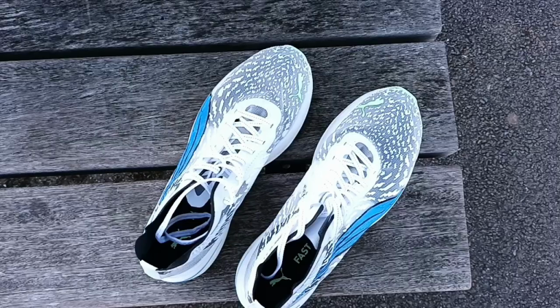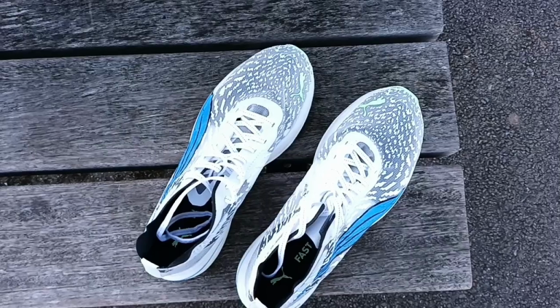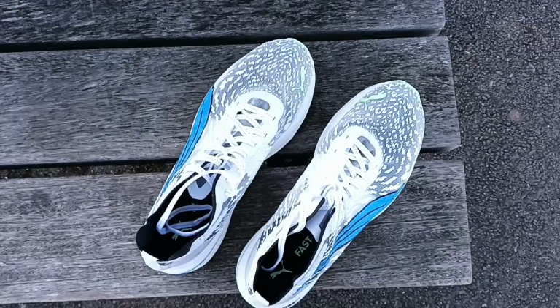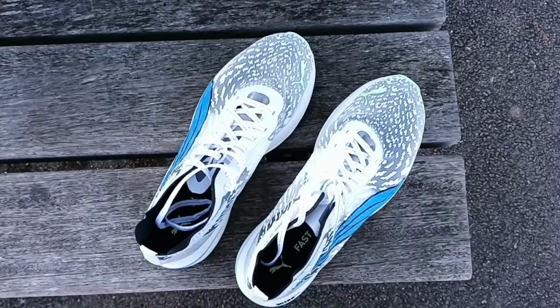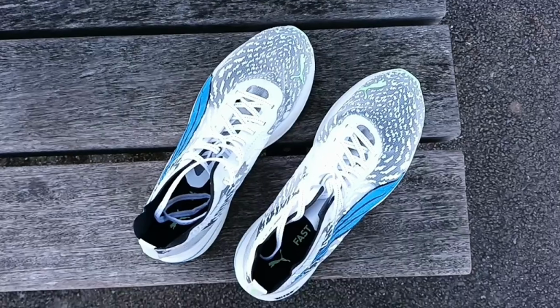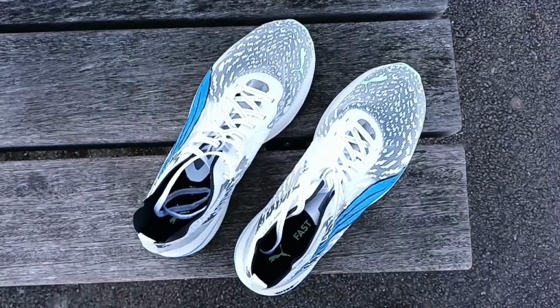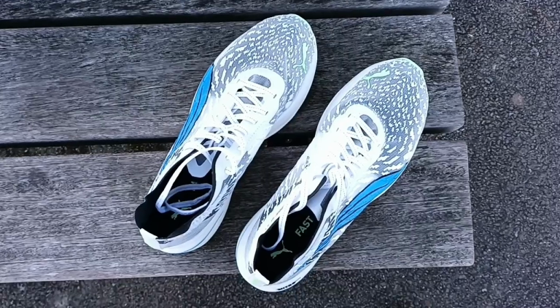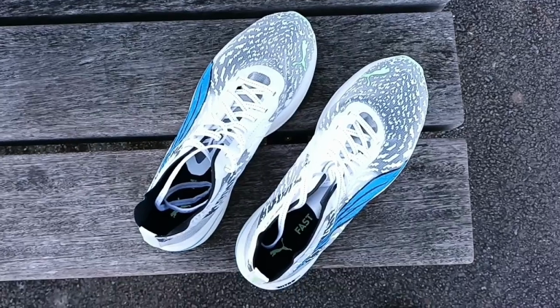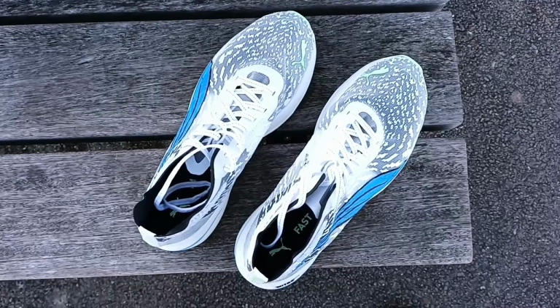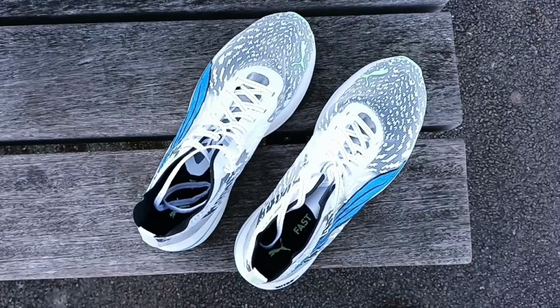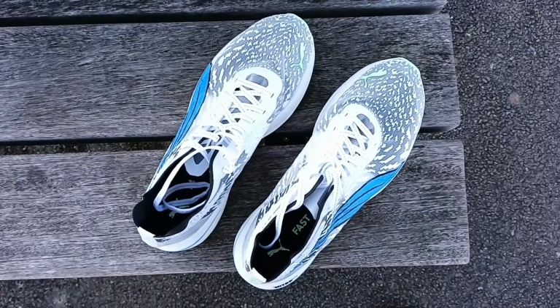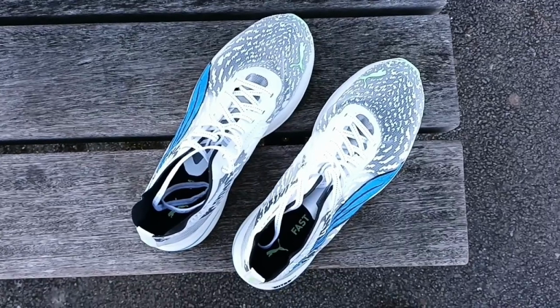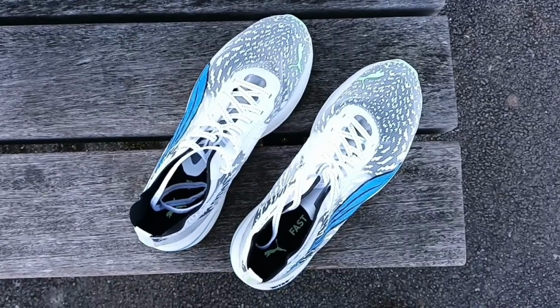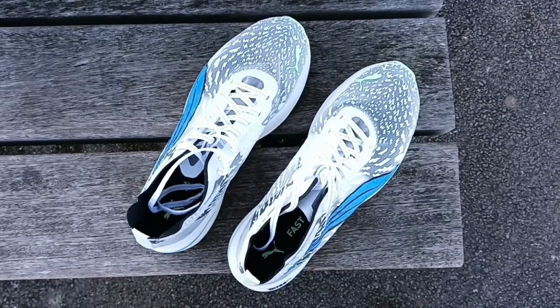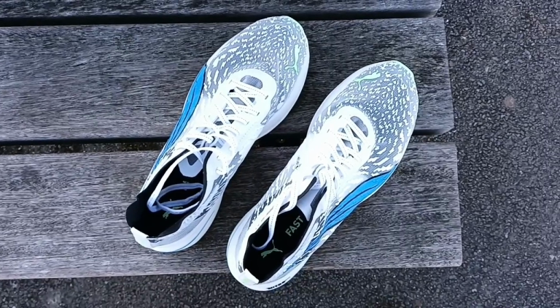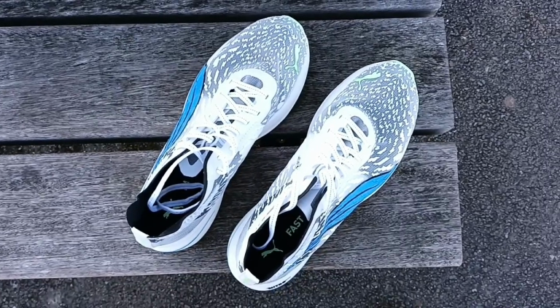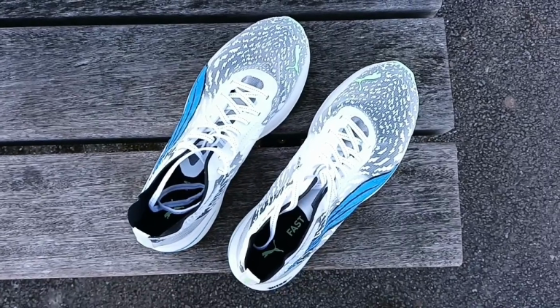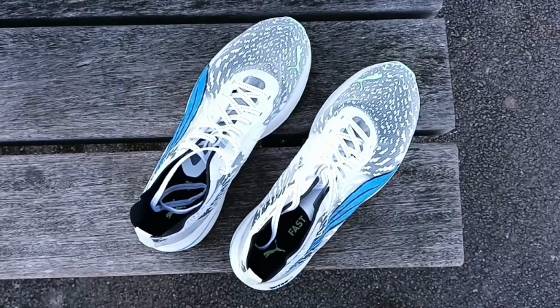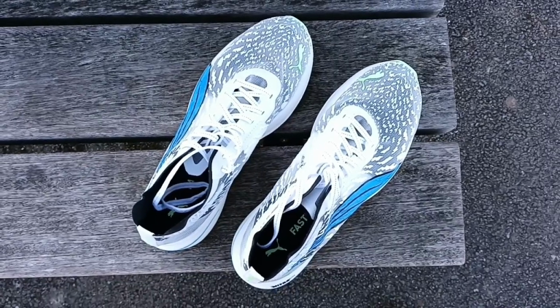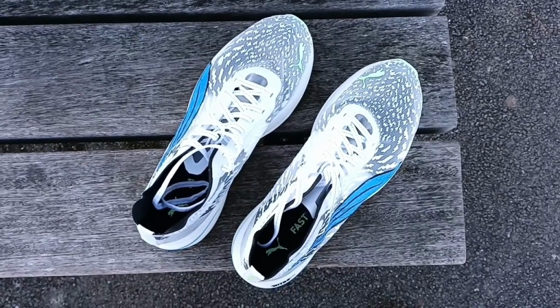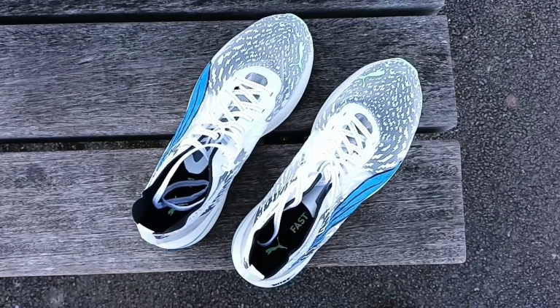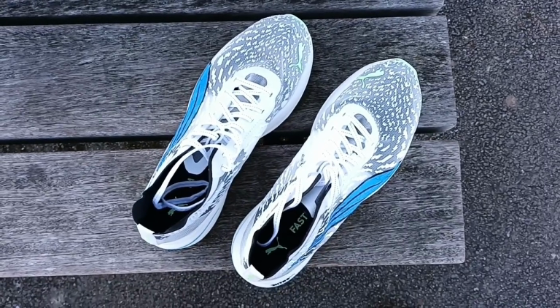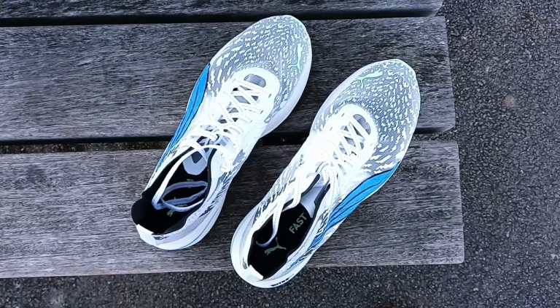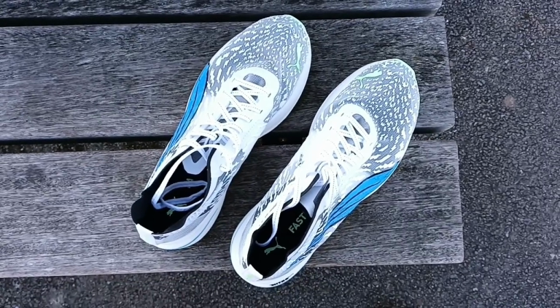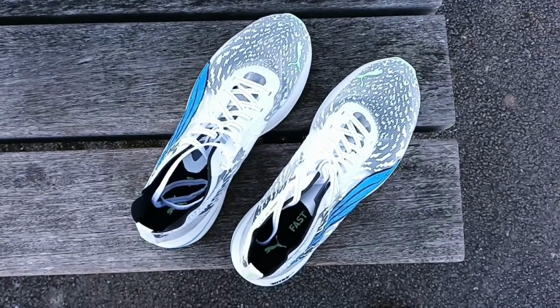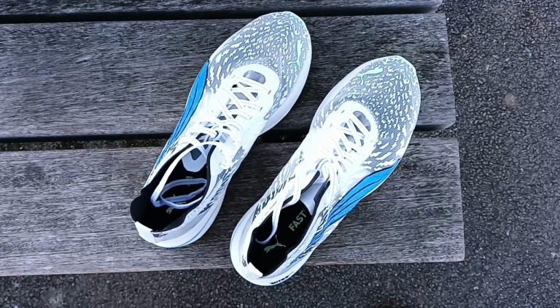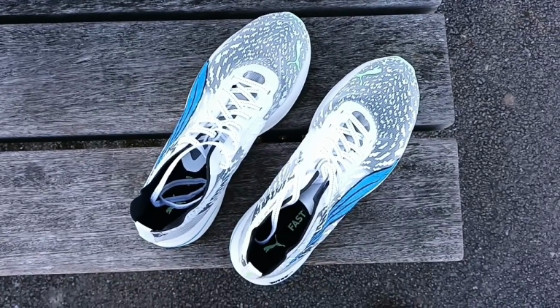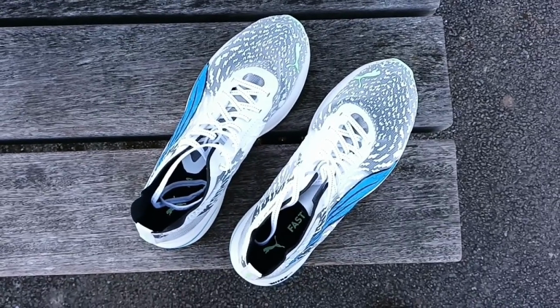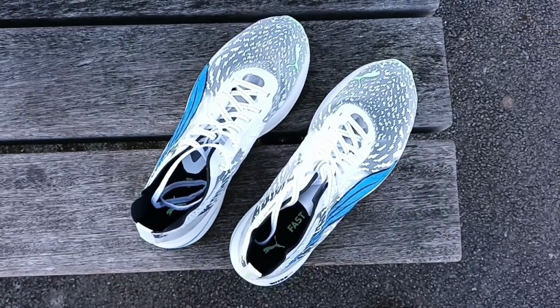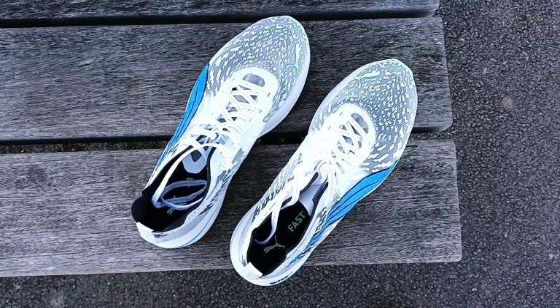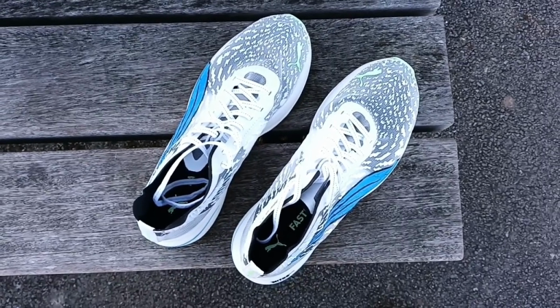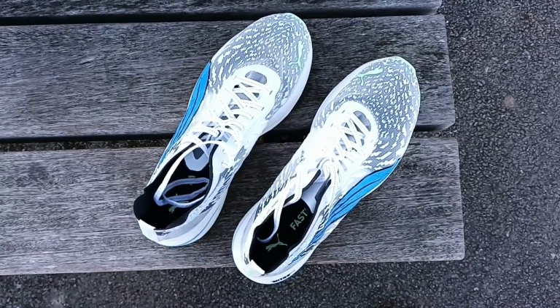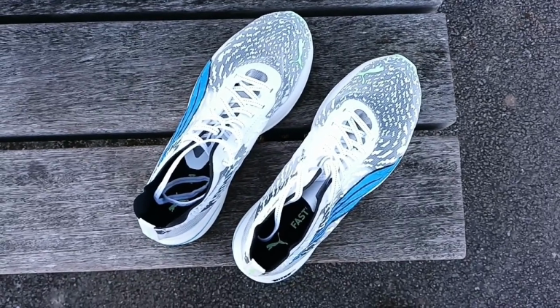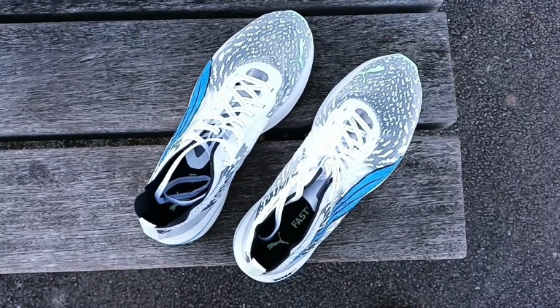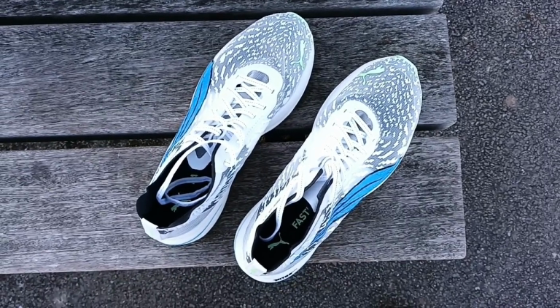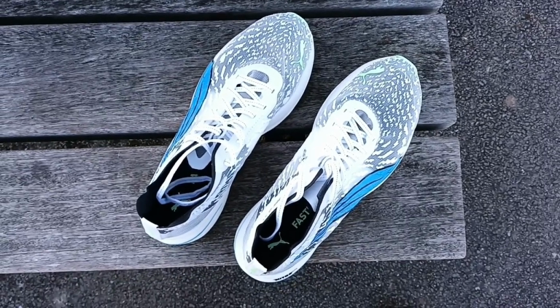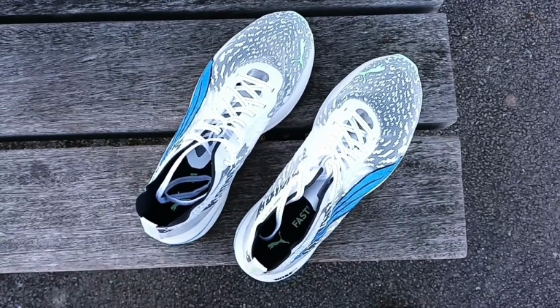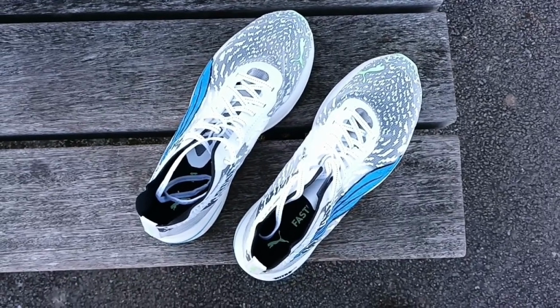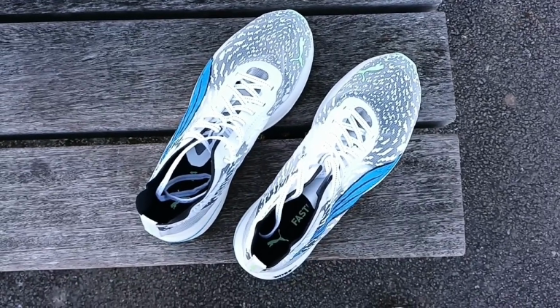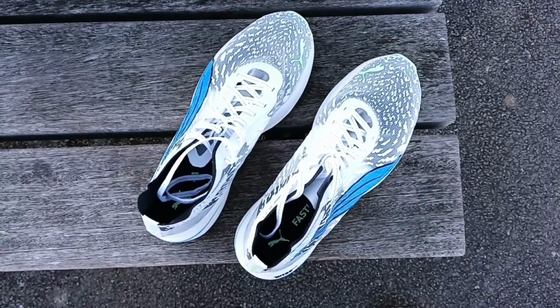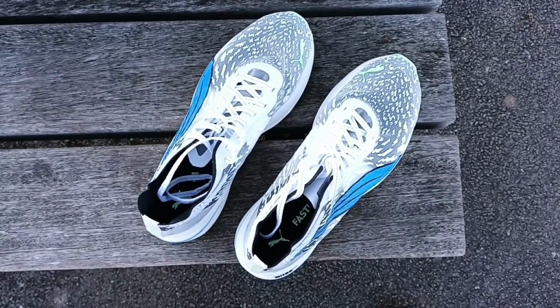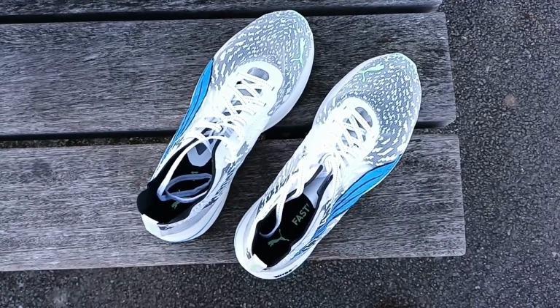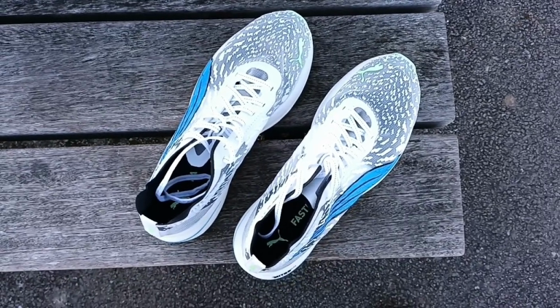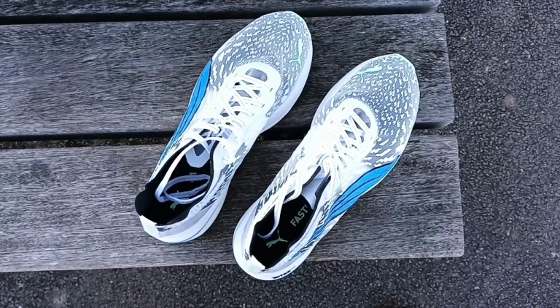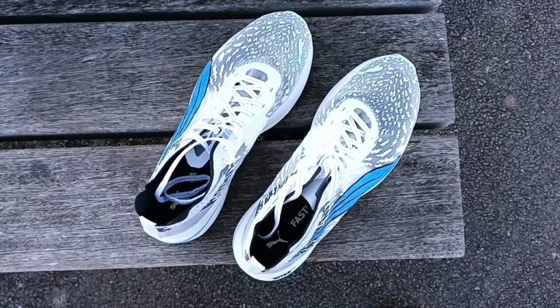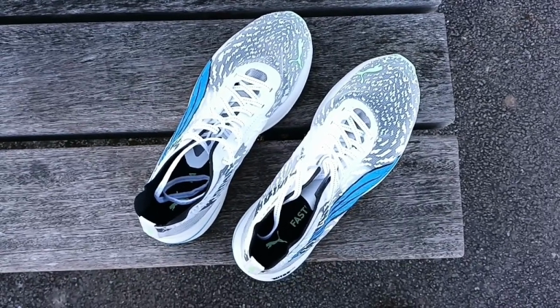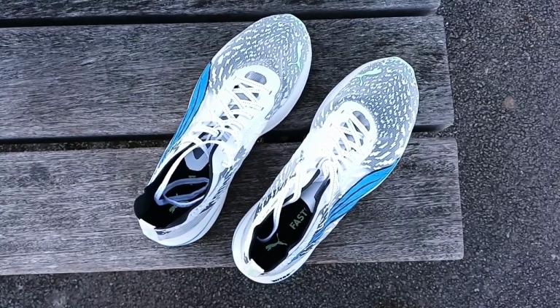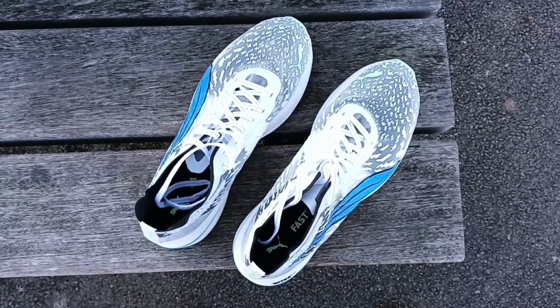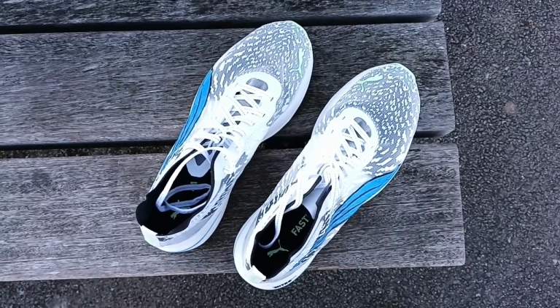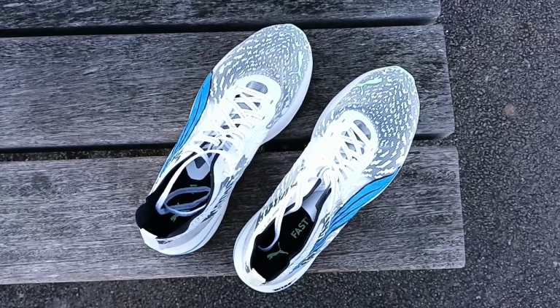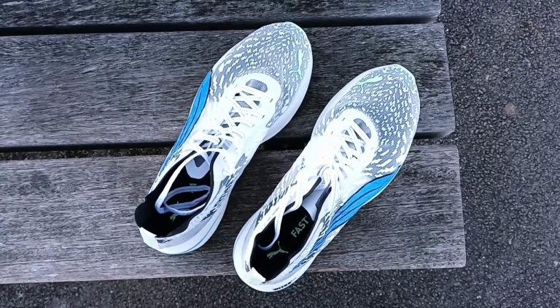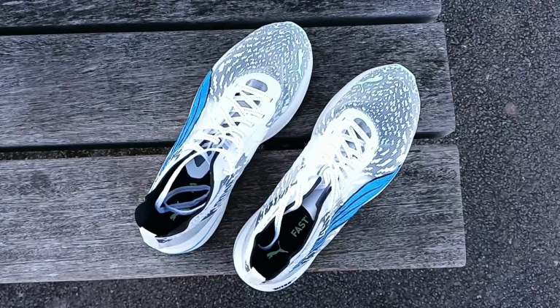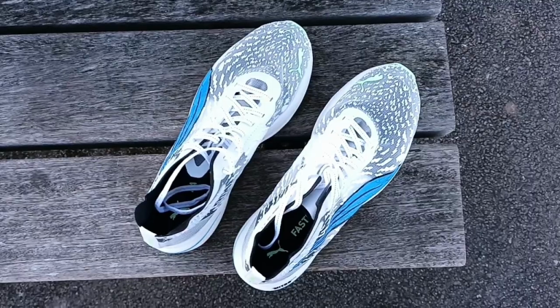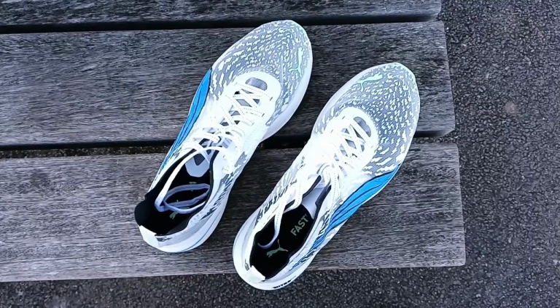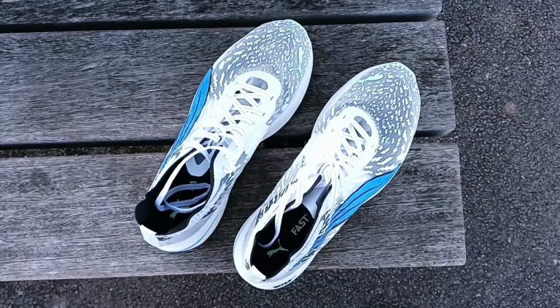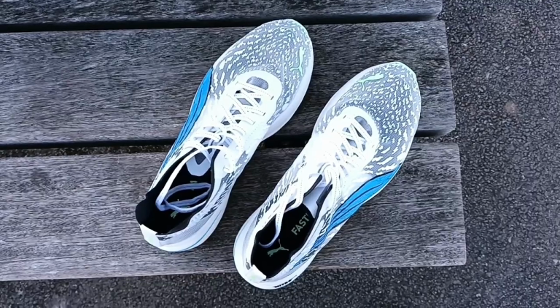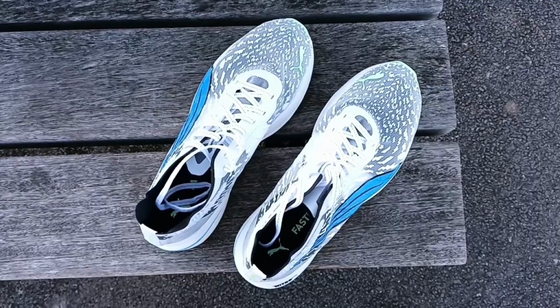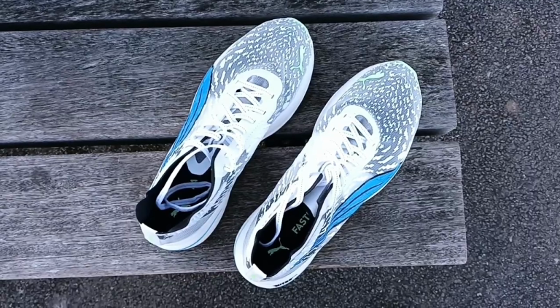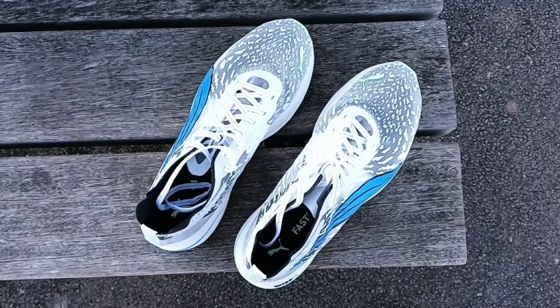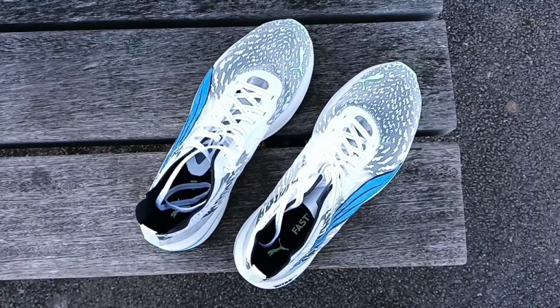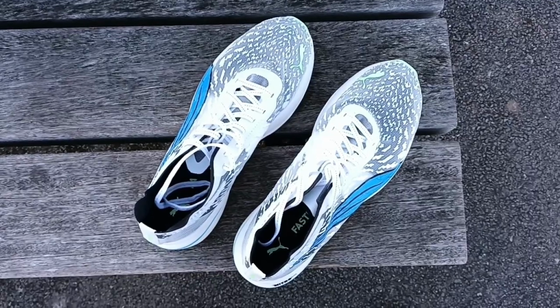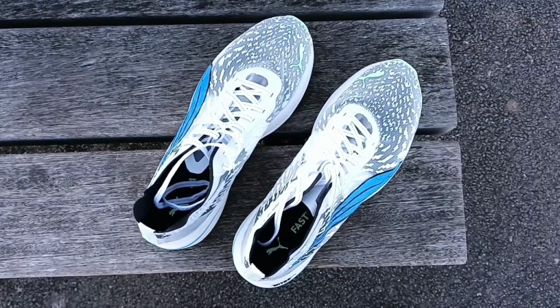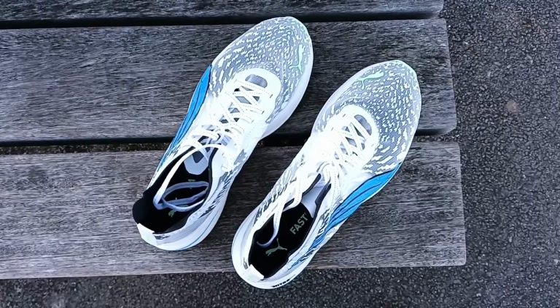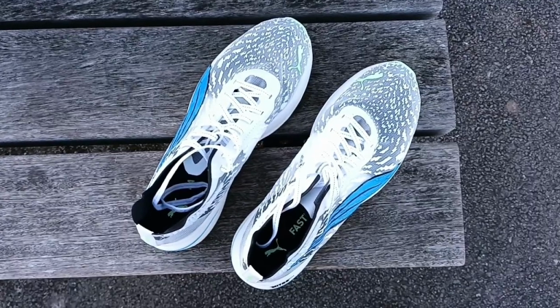Hi guys and welcome to my YouTube channel. Today we're going to be testing the Puma DV8 Nitro Elite.